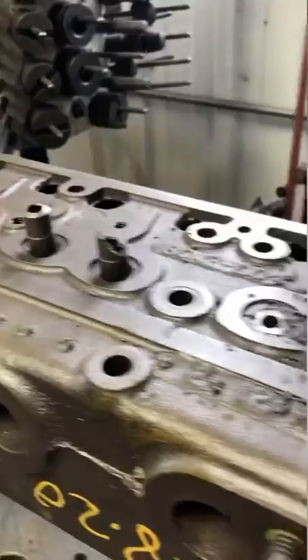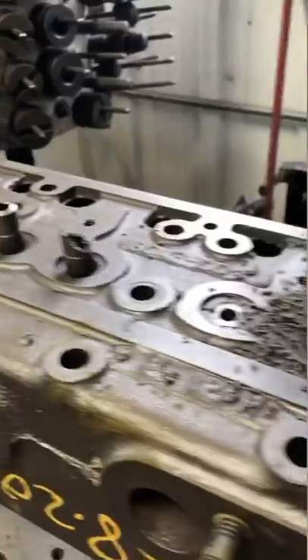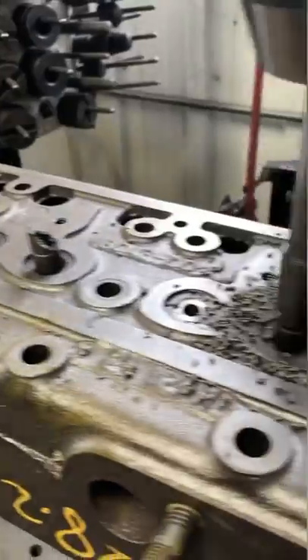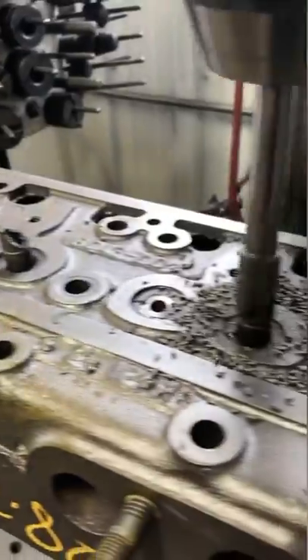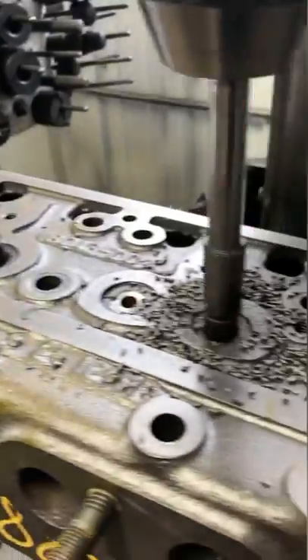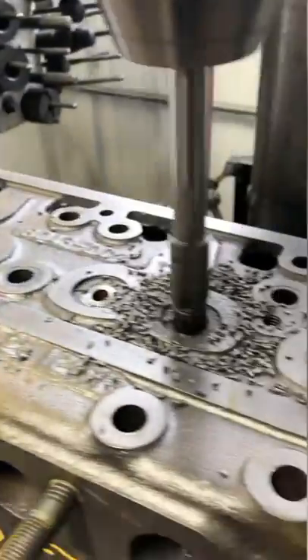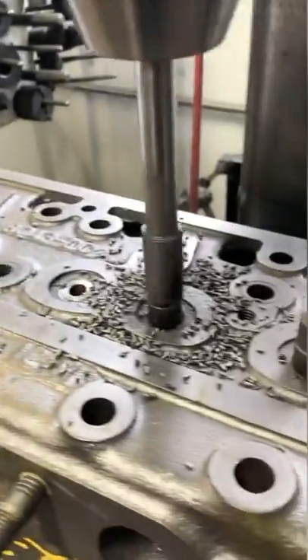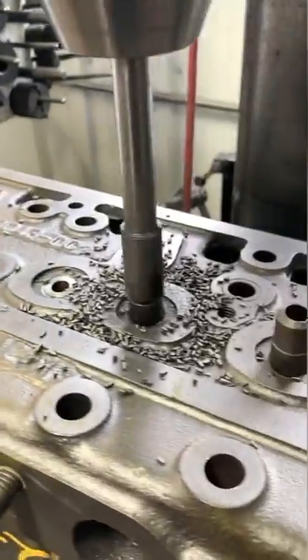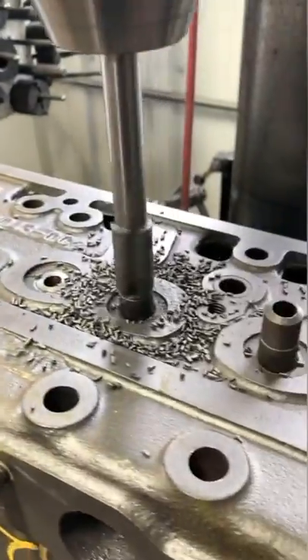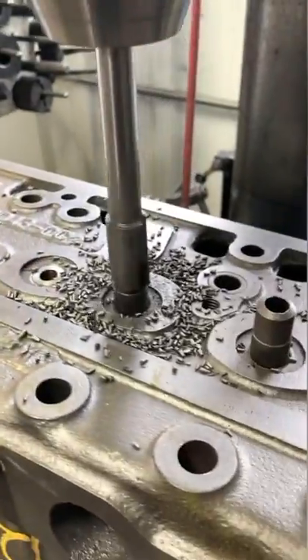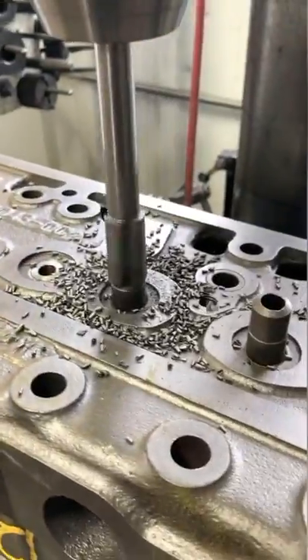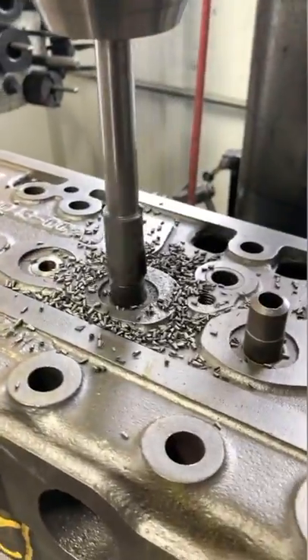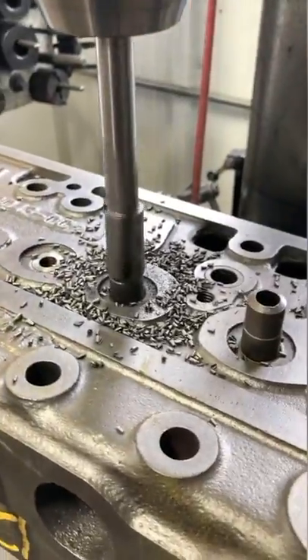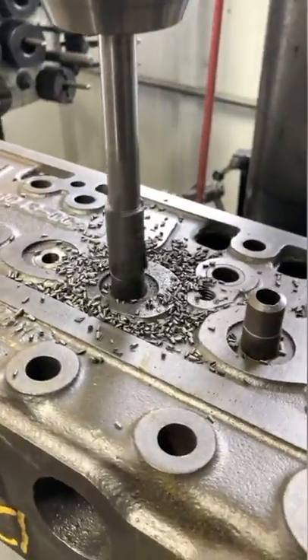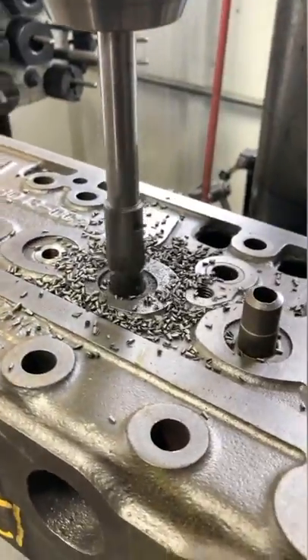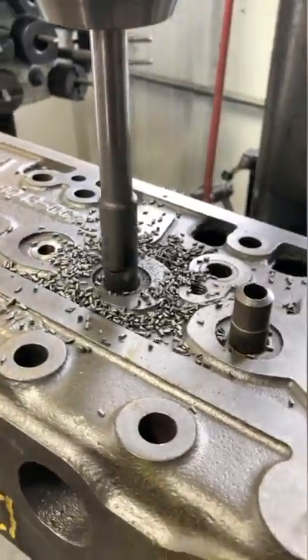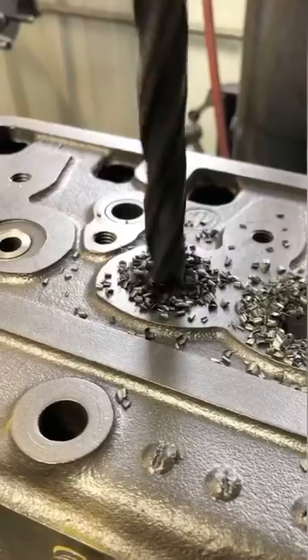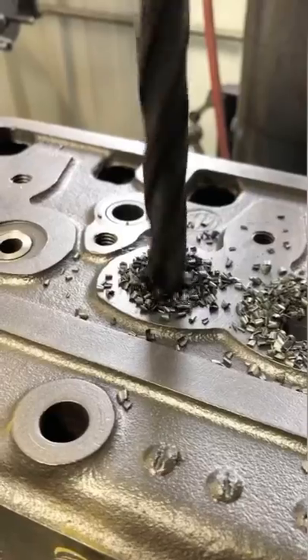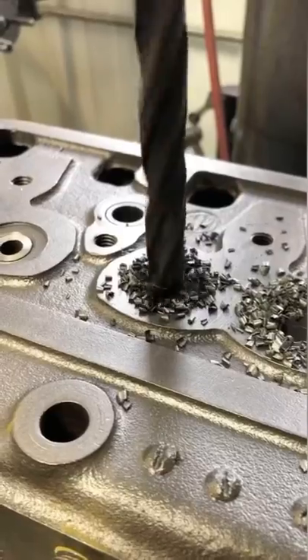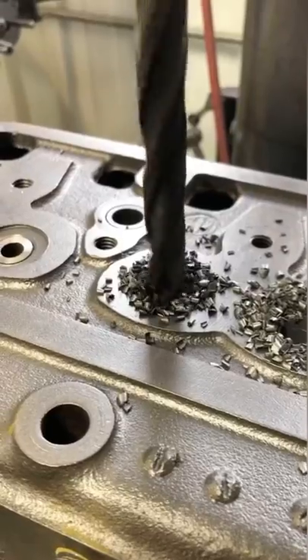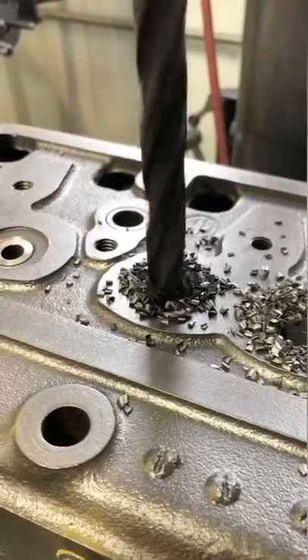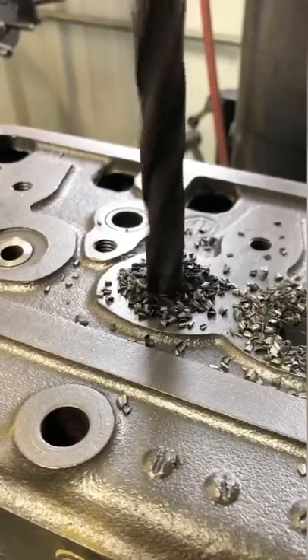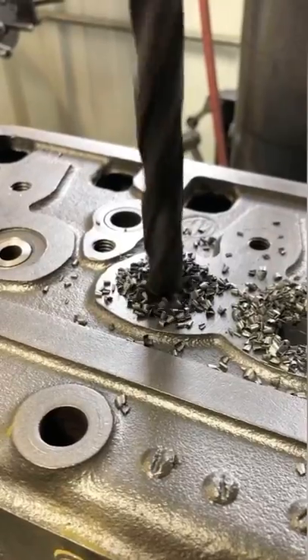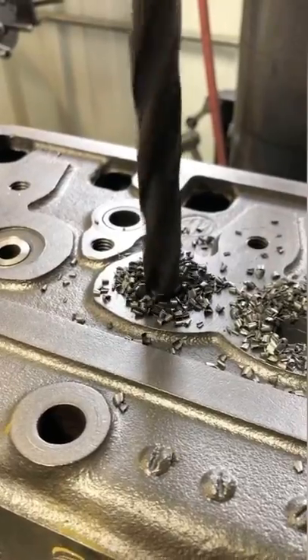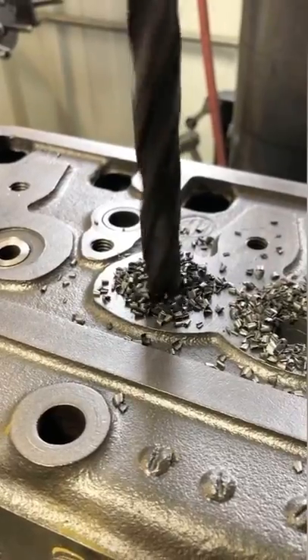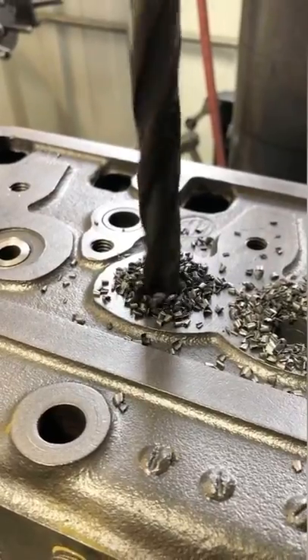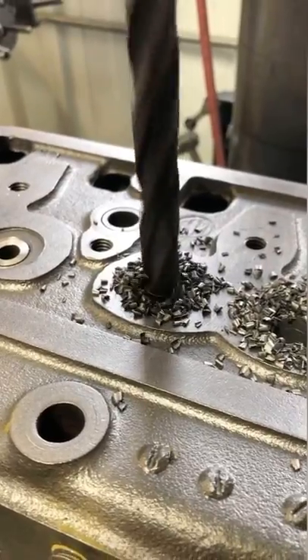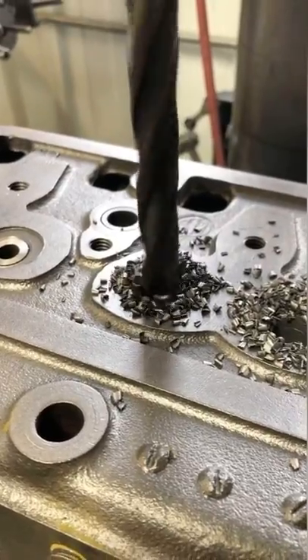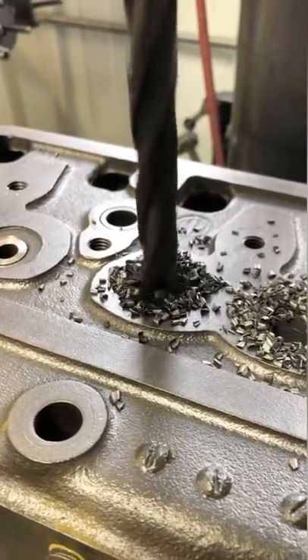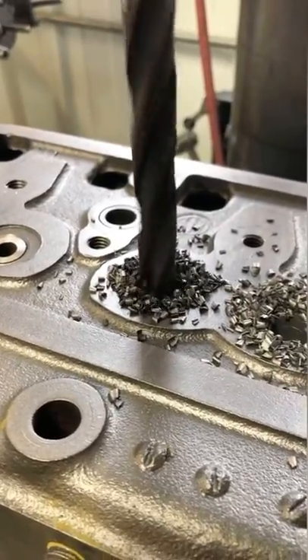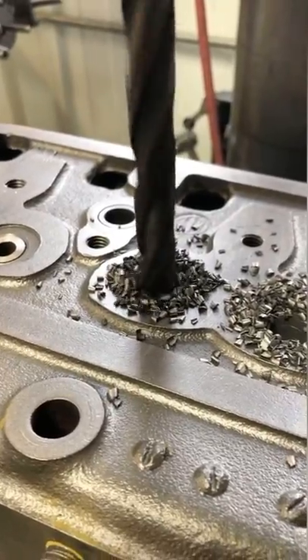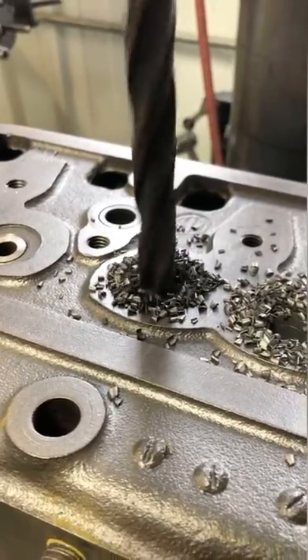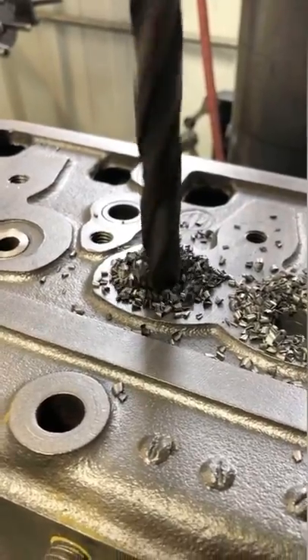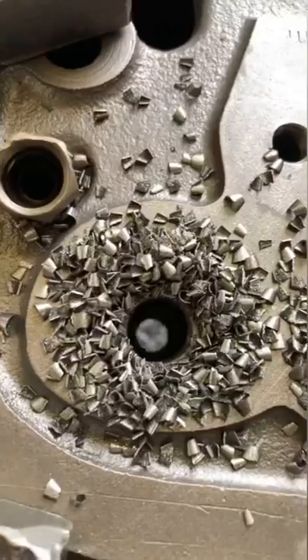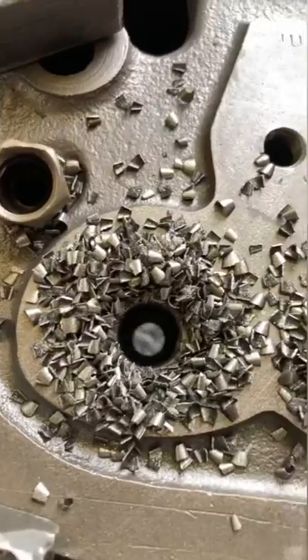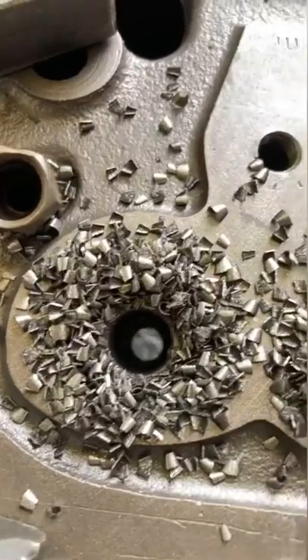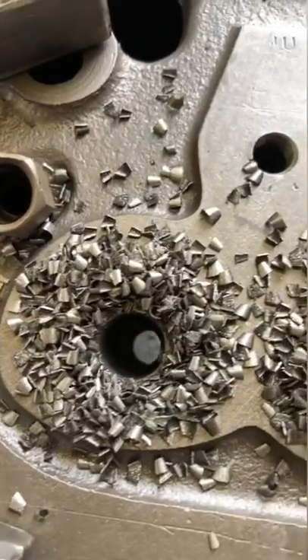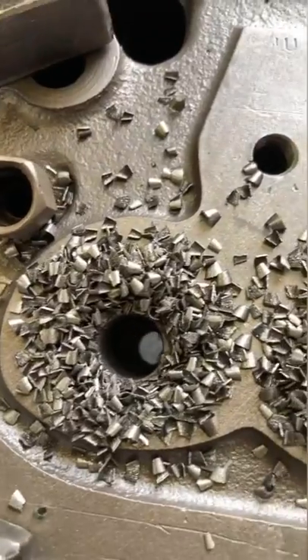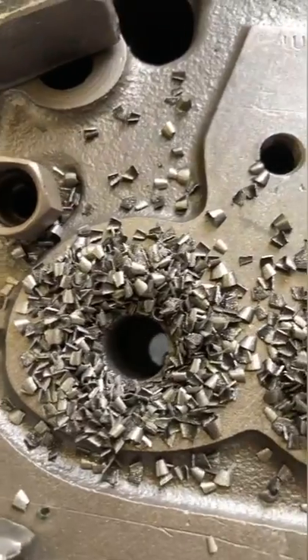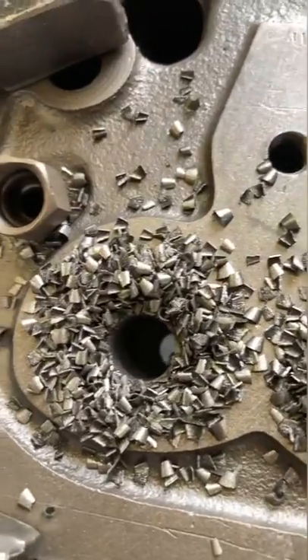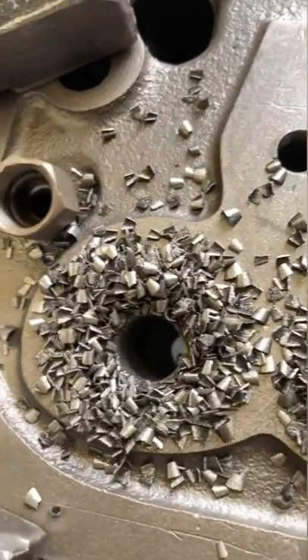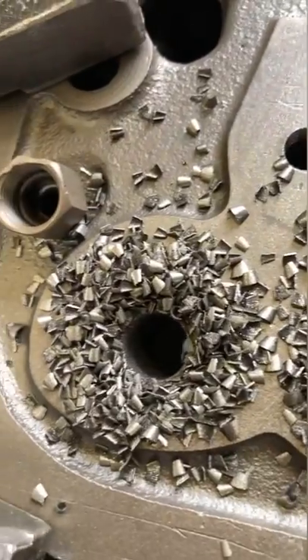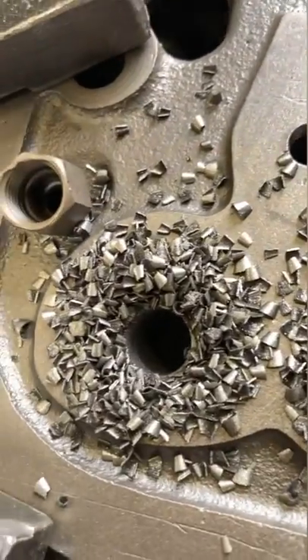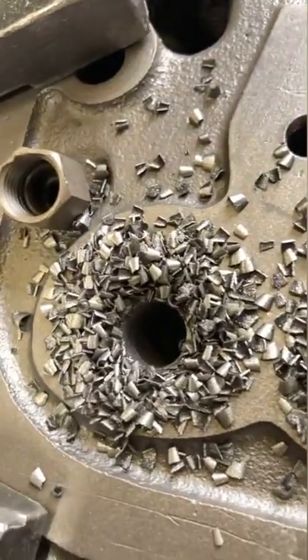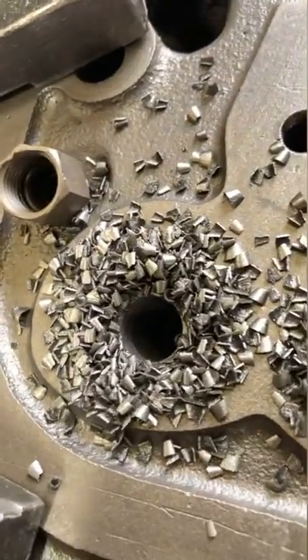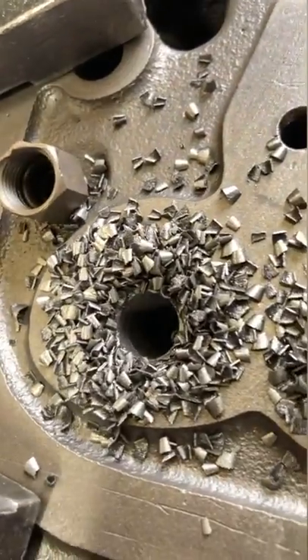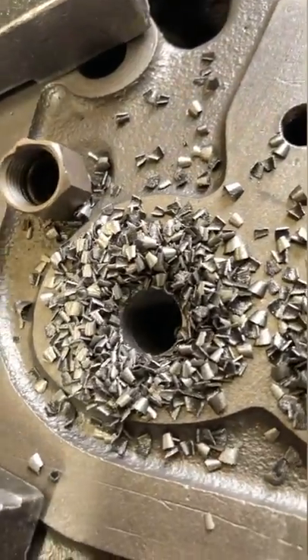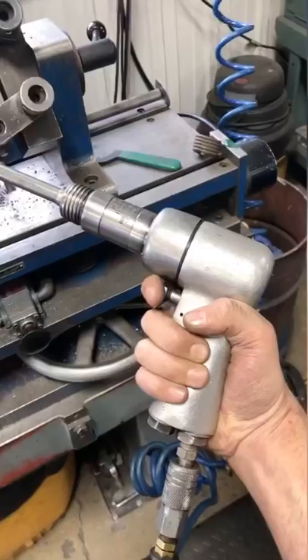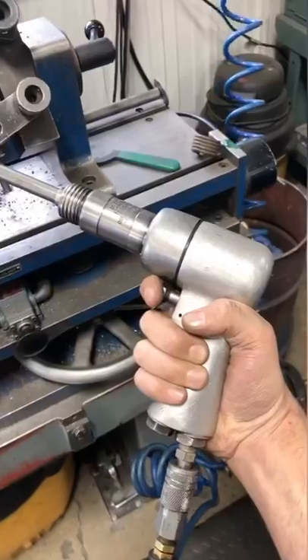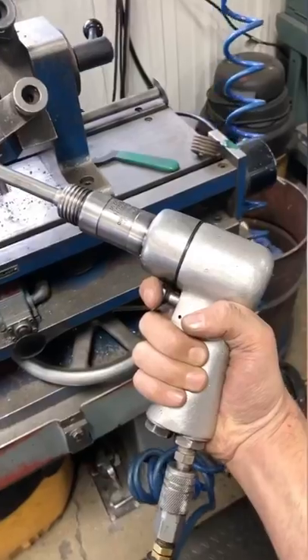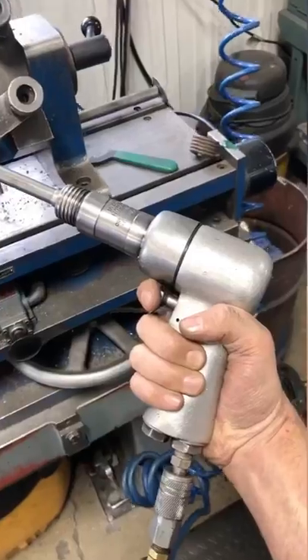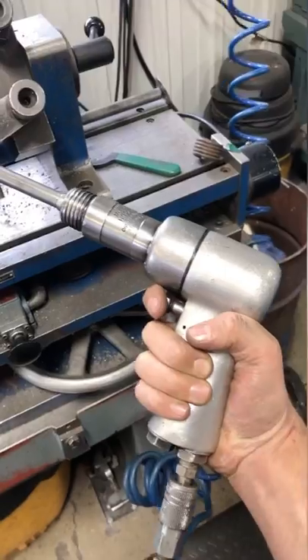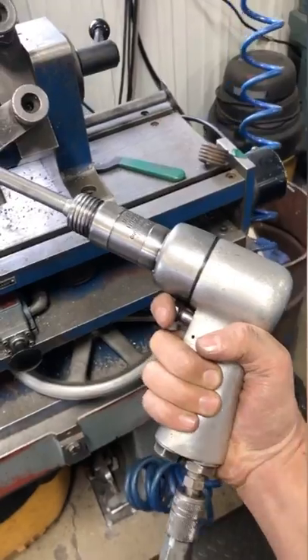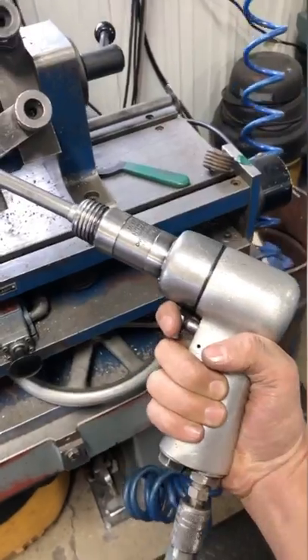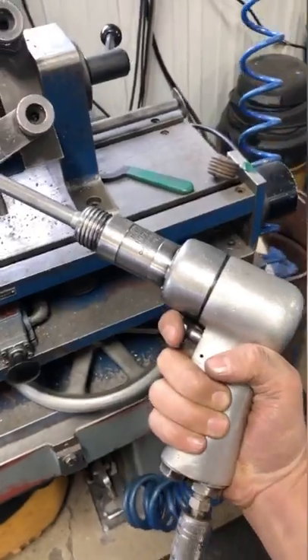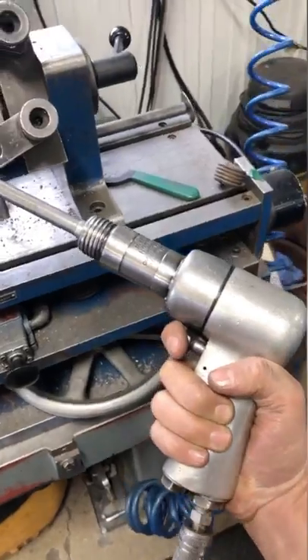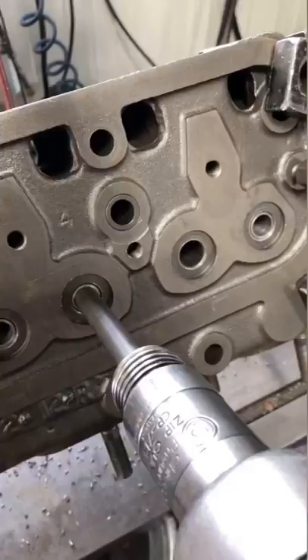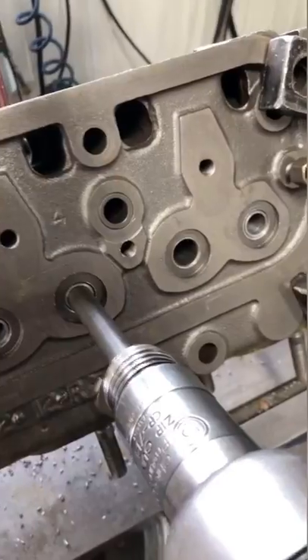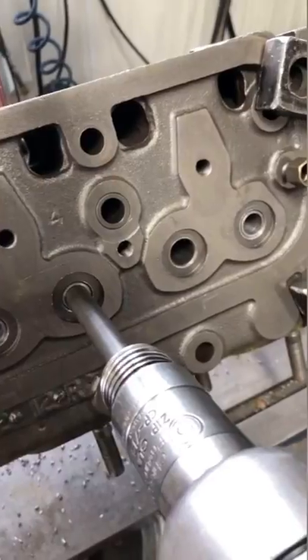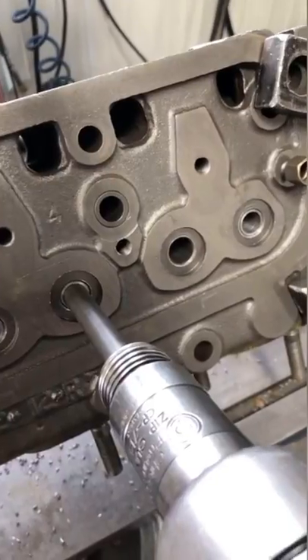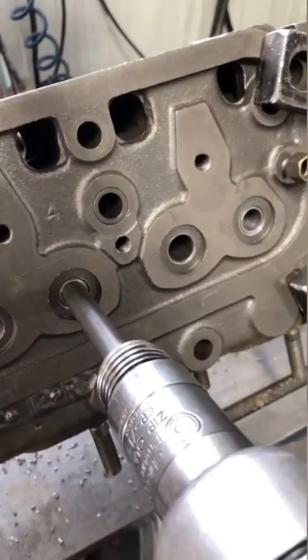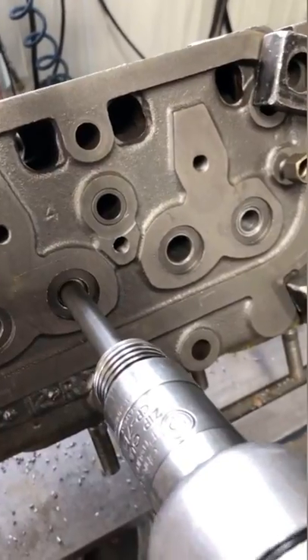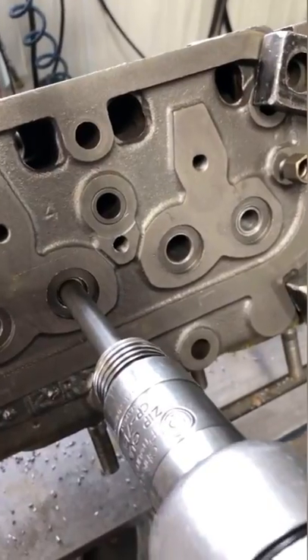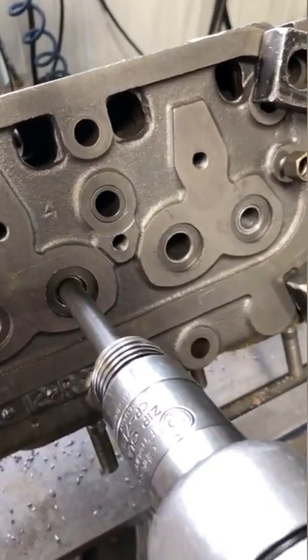Valve job on a Farmall Model H. I start by drilling out the old guides, leaving a step which I drive against with the air hammer to remove them.